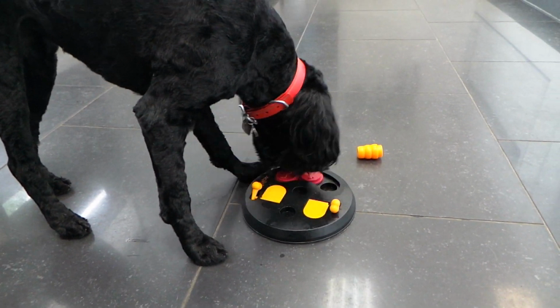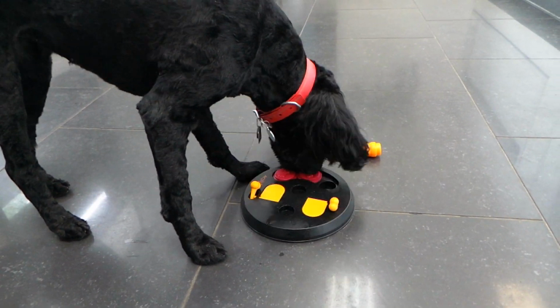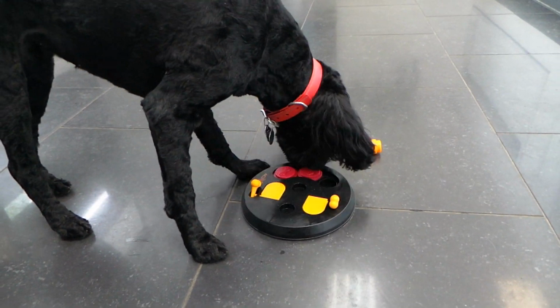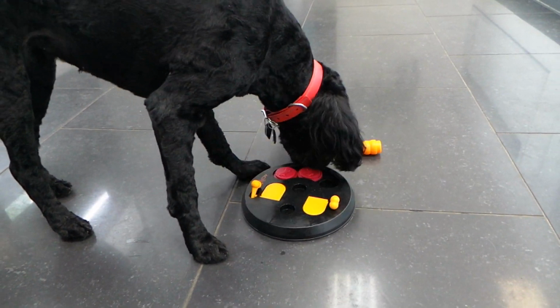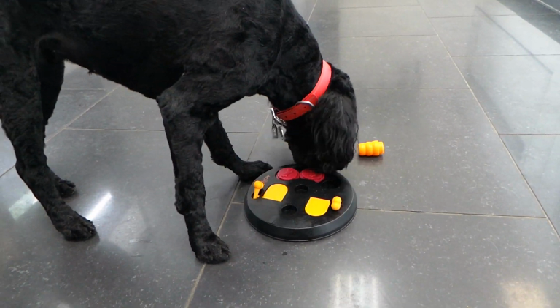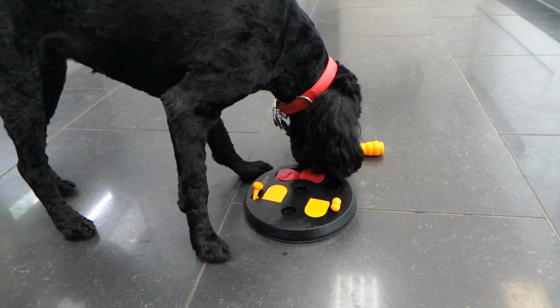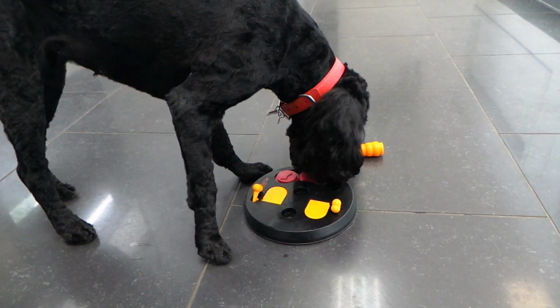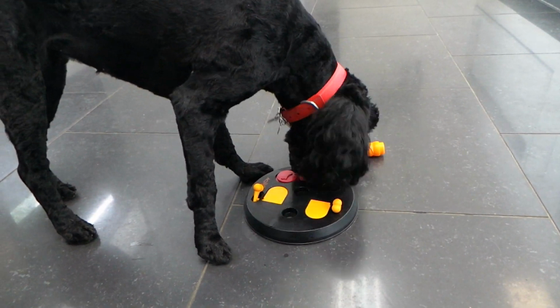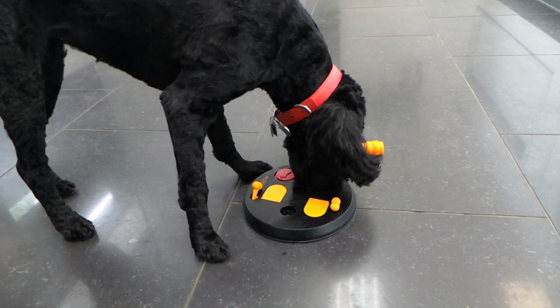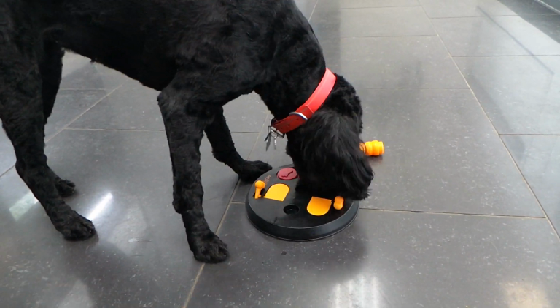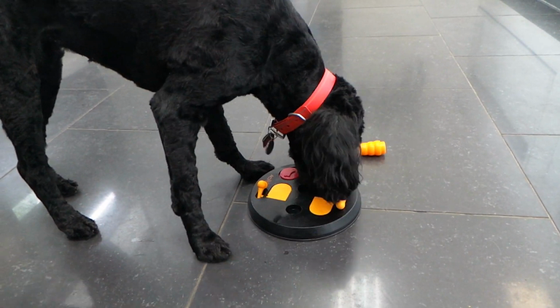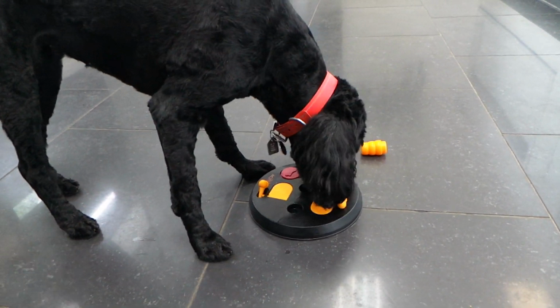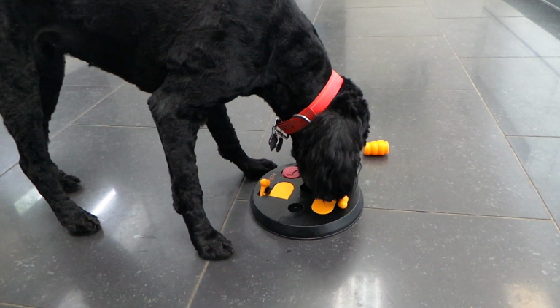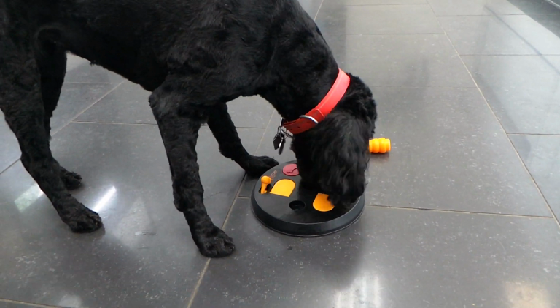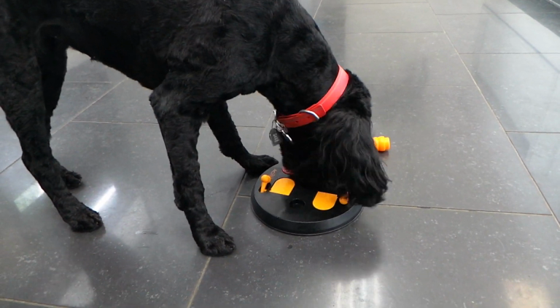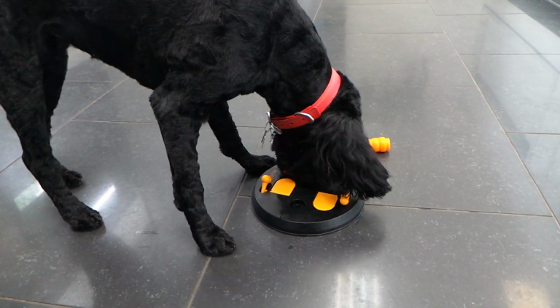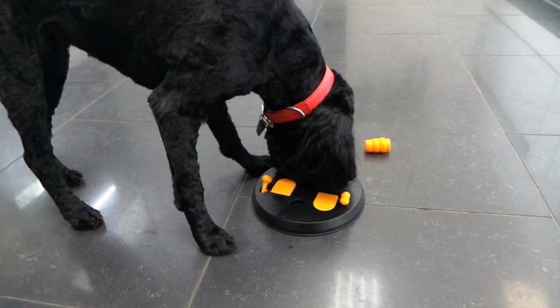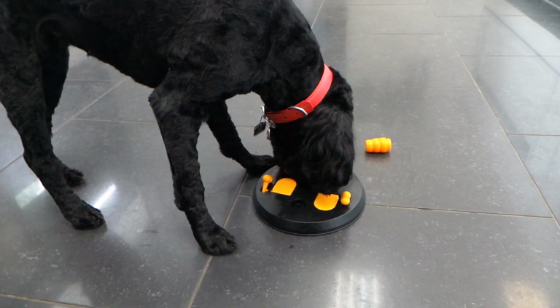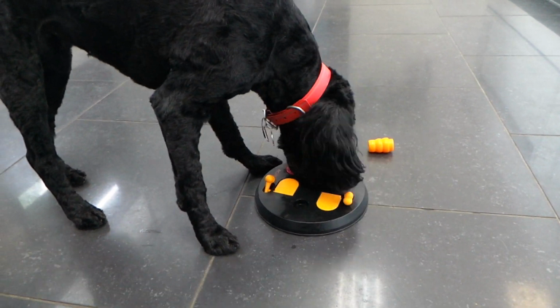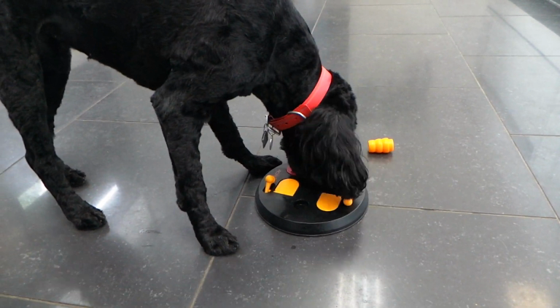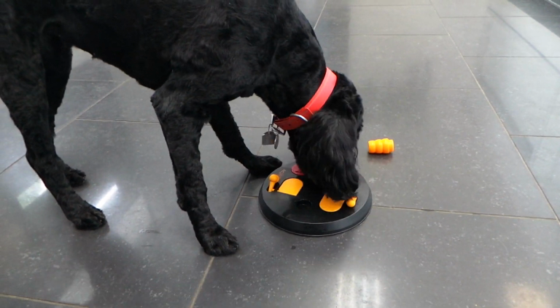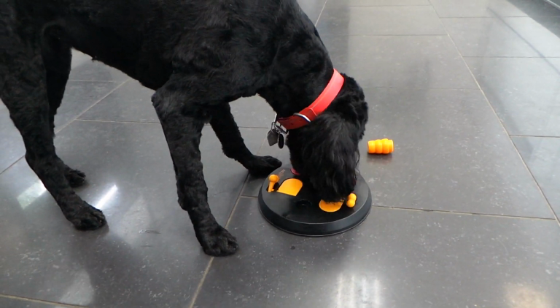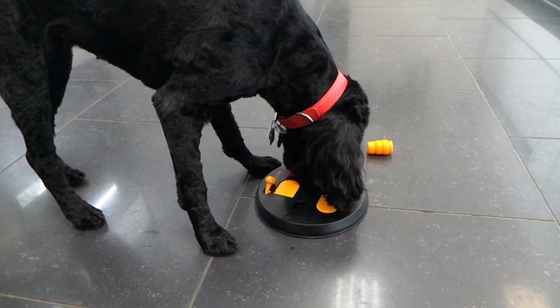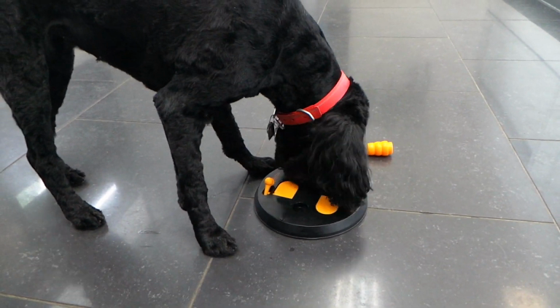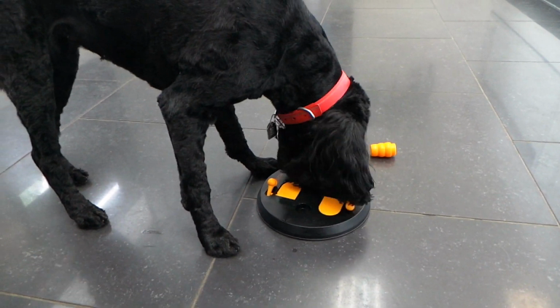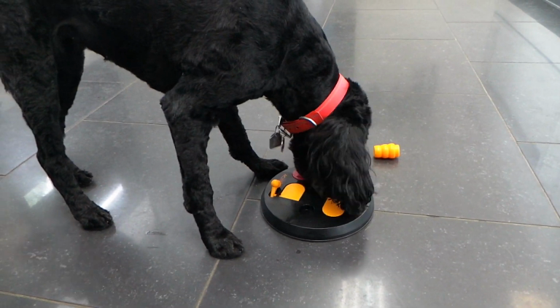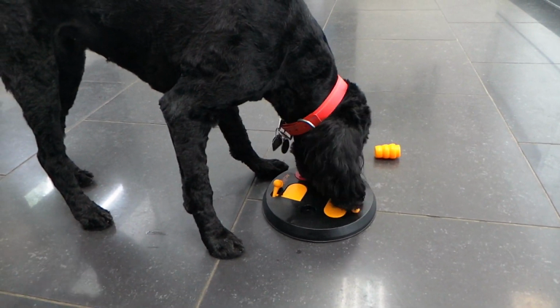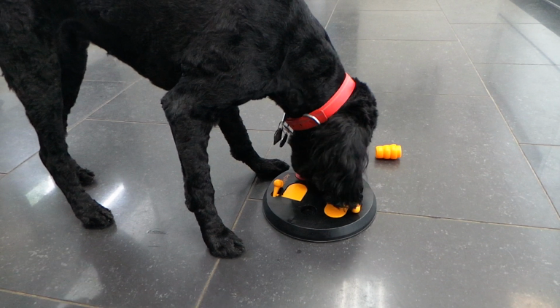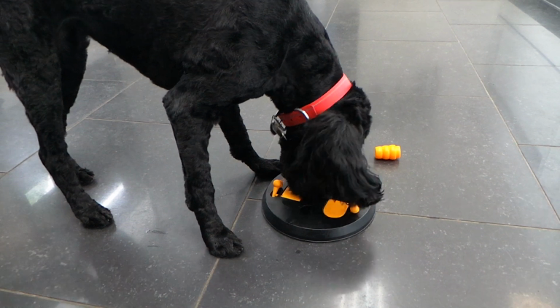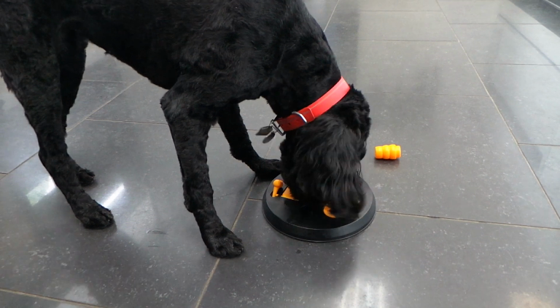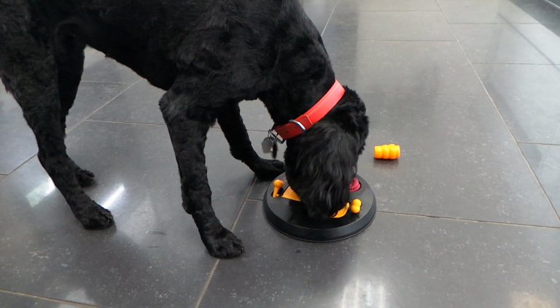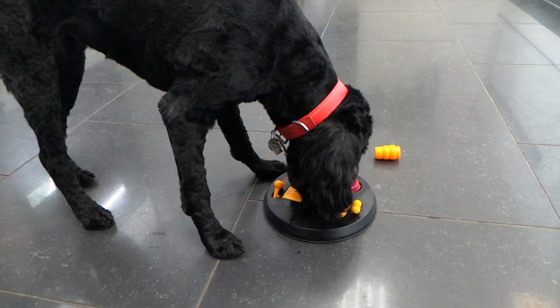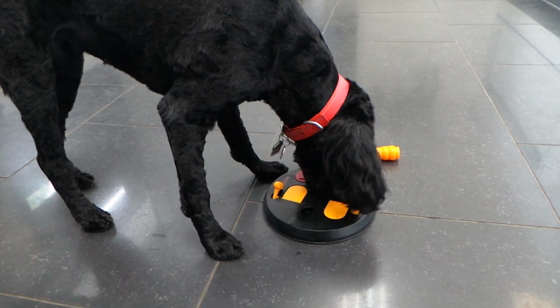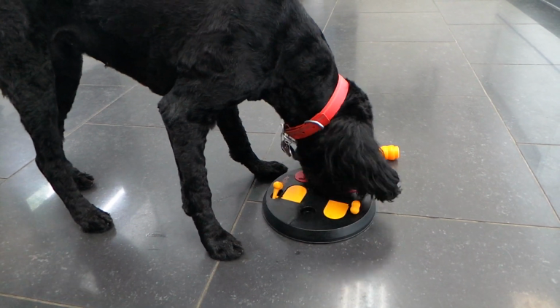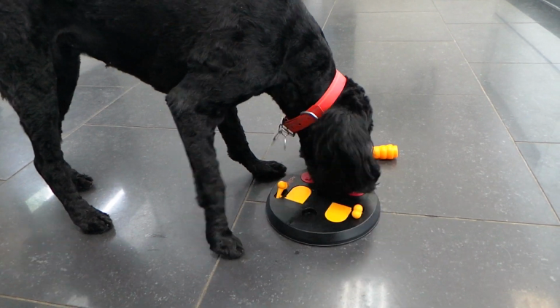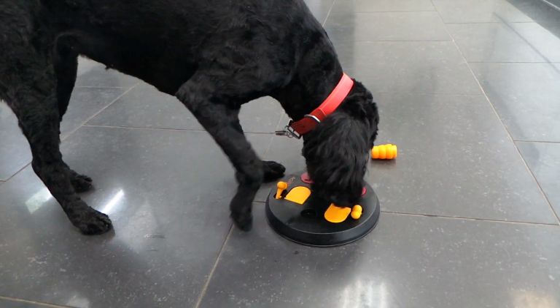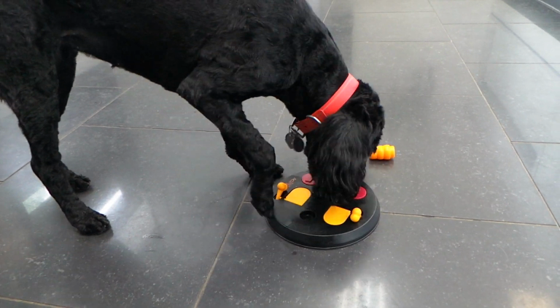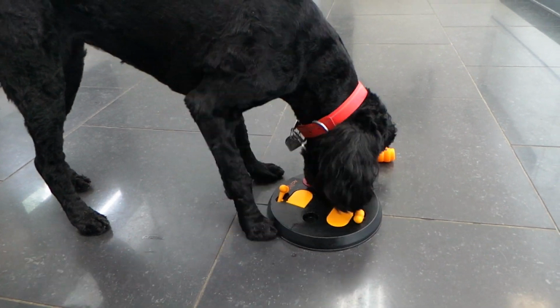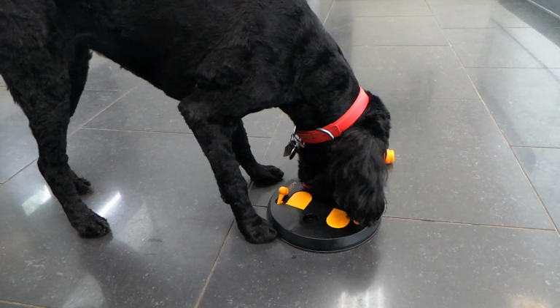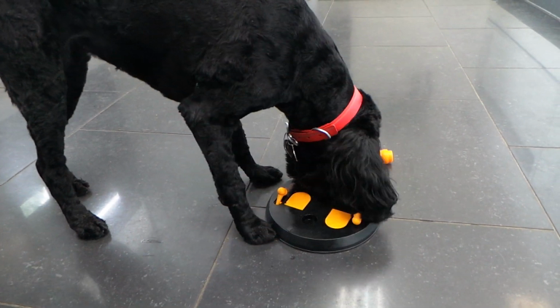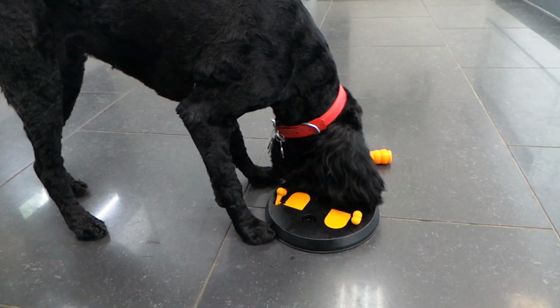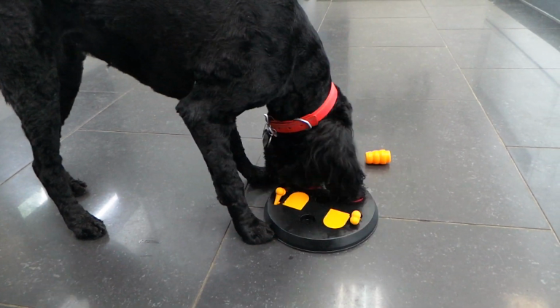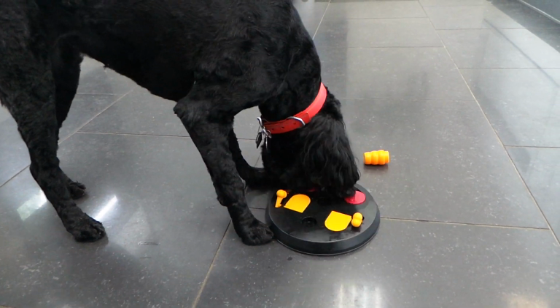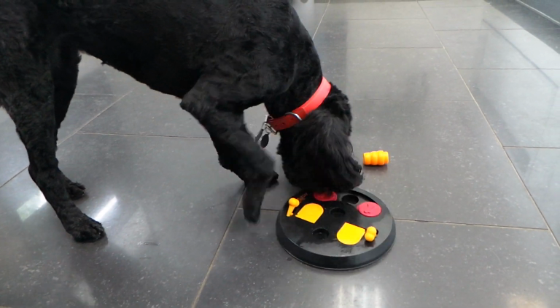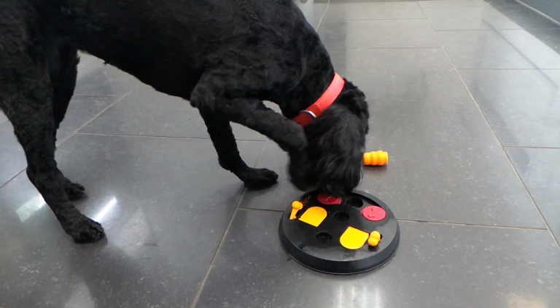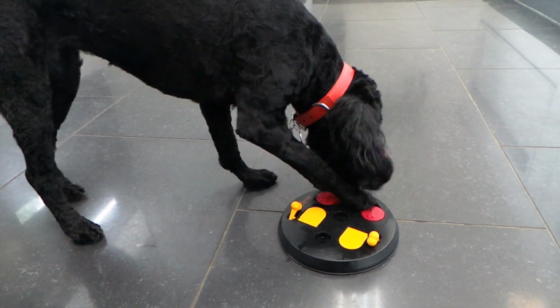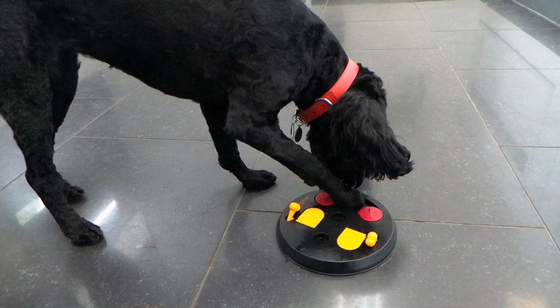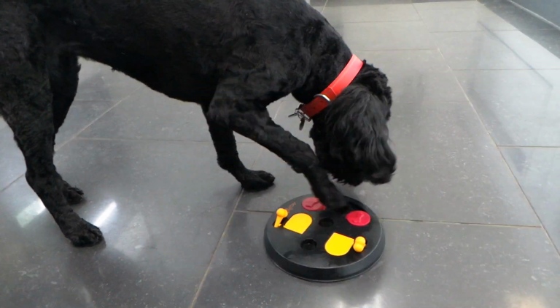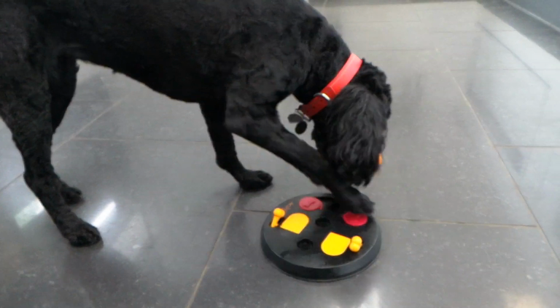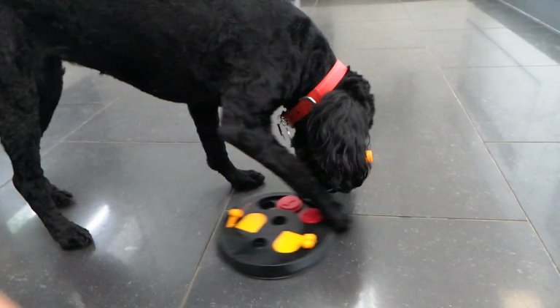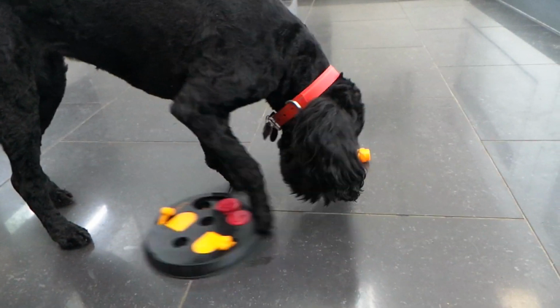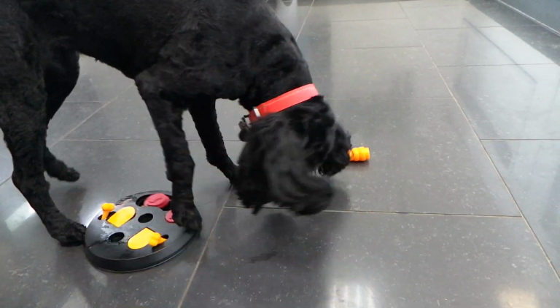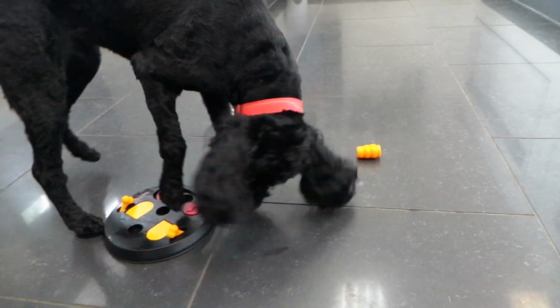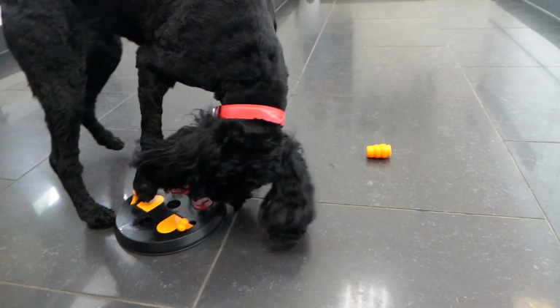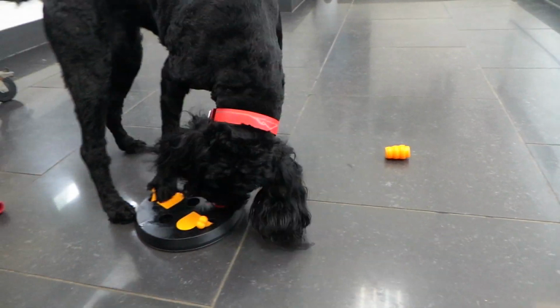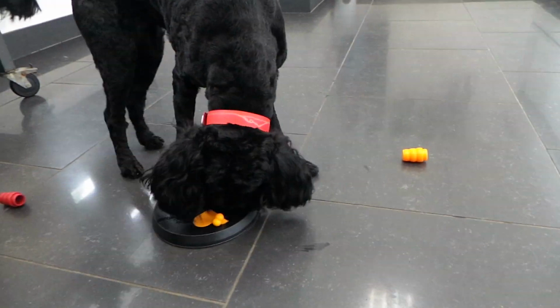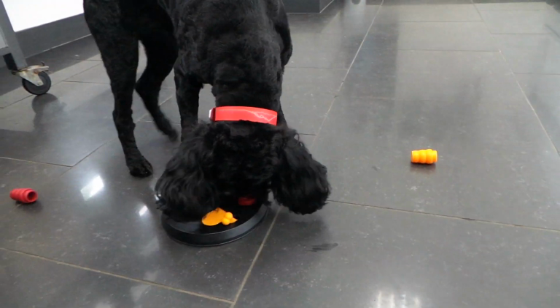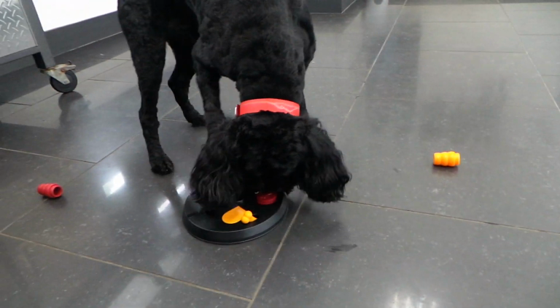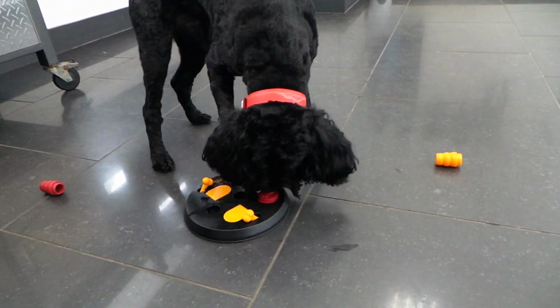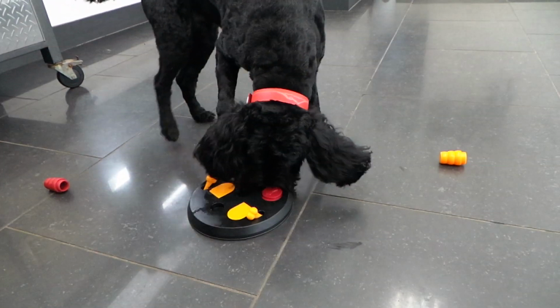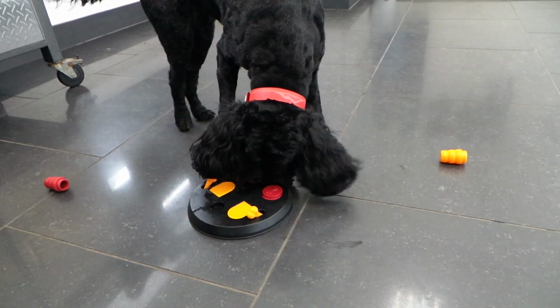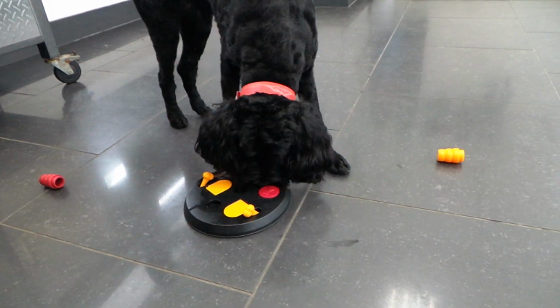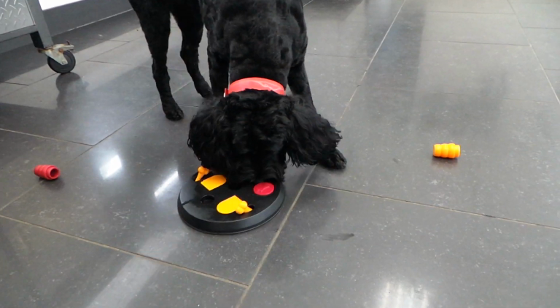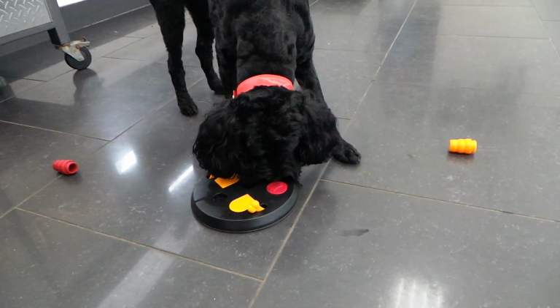You're a pro at this, Callie. Amazing job. I hope you enjoy the rest of your day in daycare. Bye!